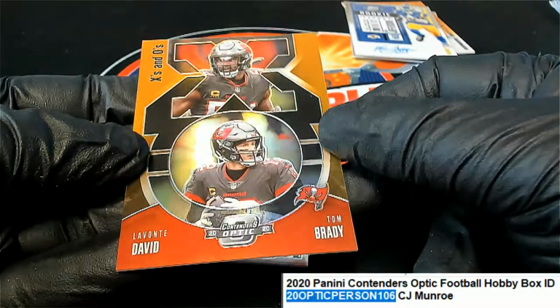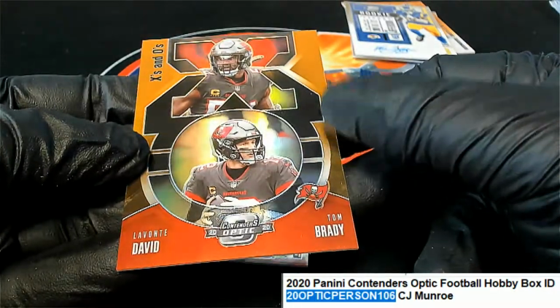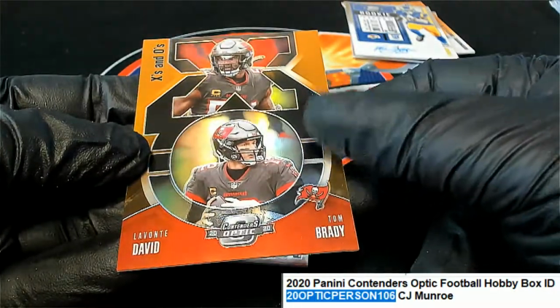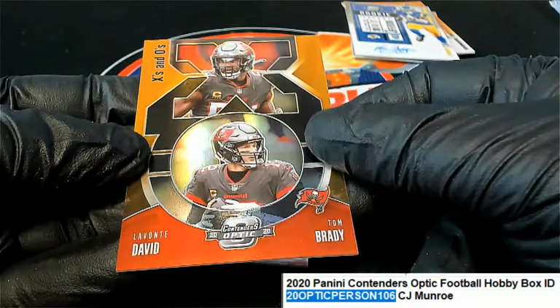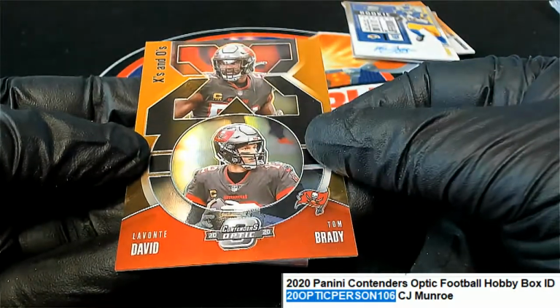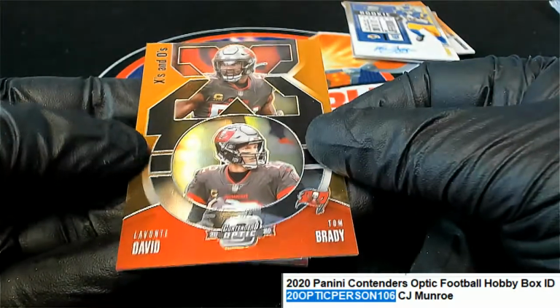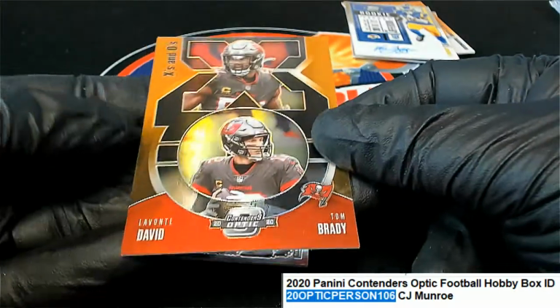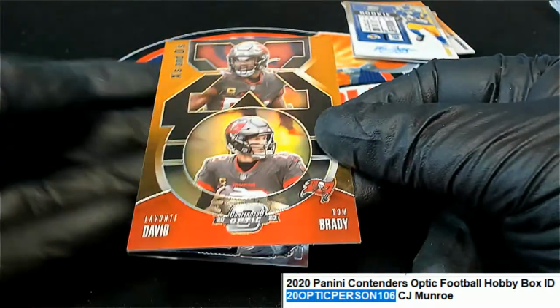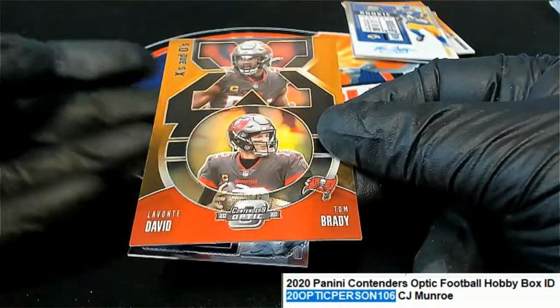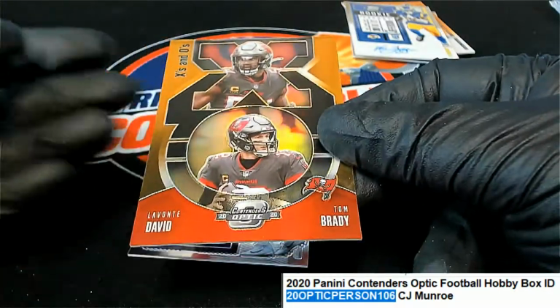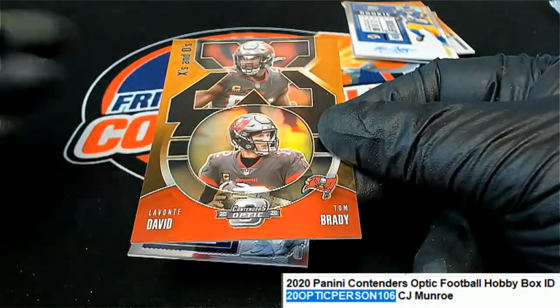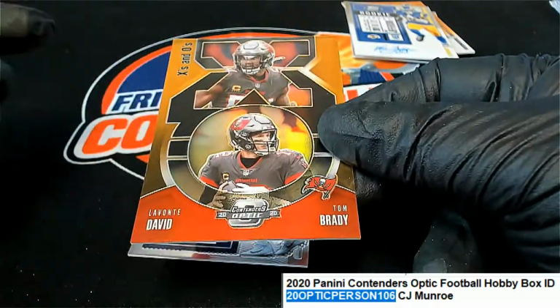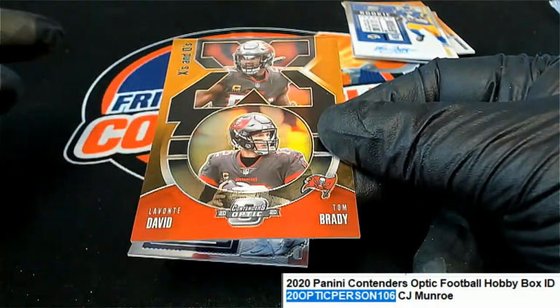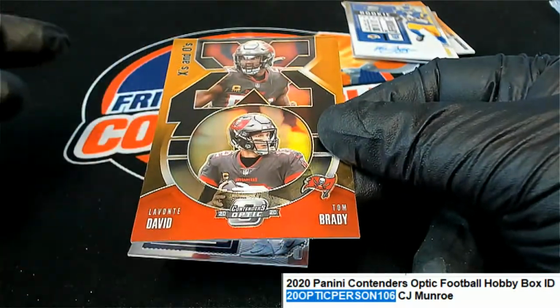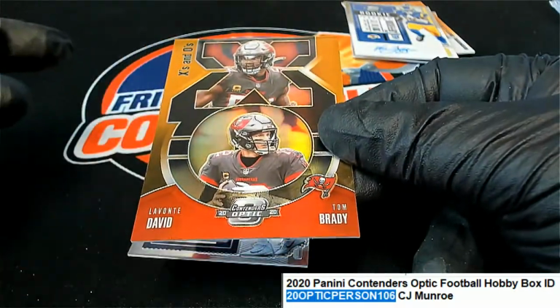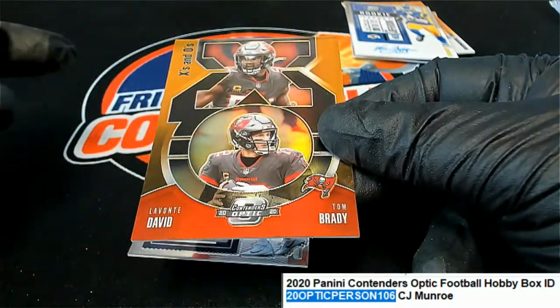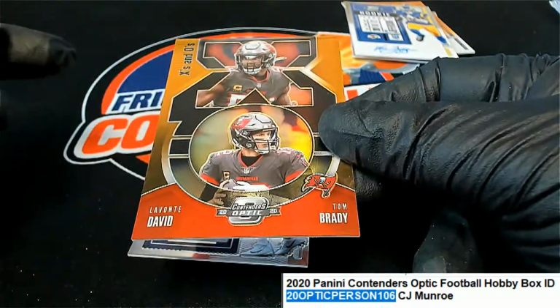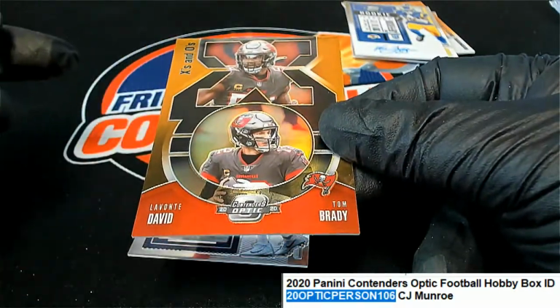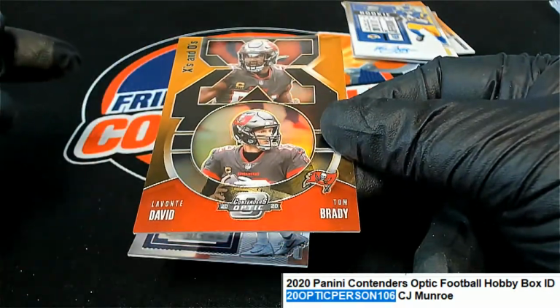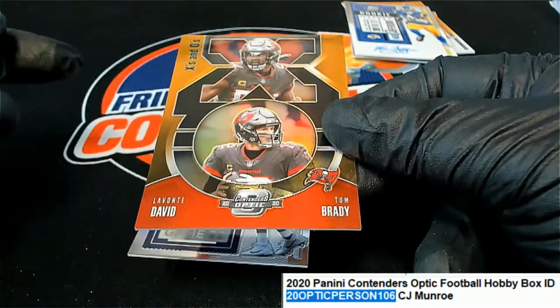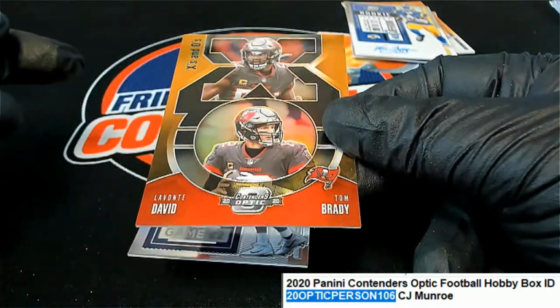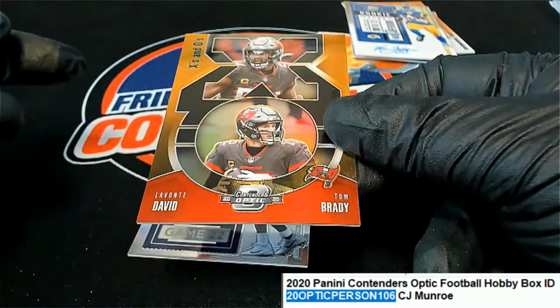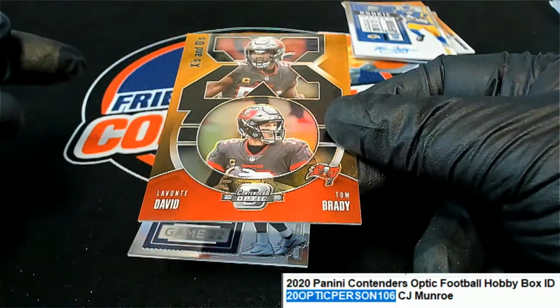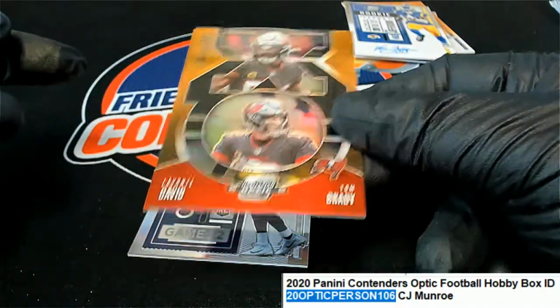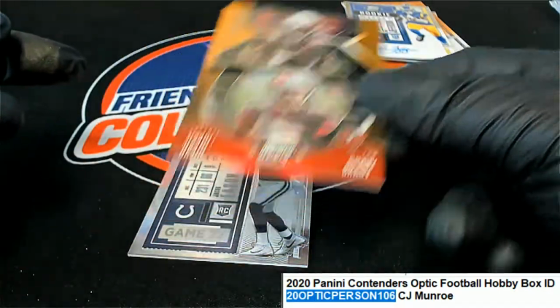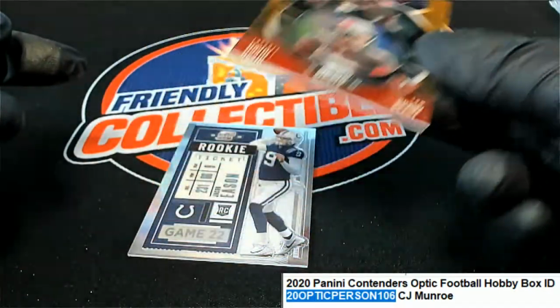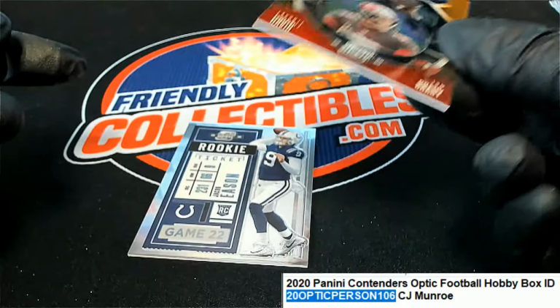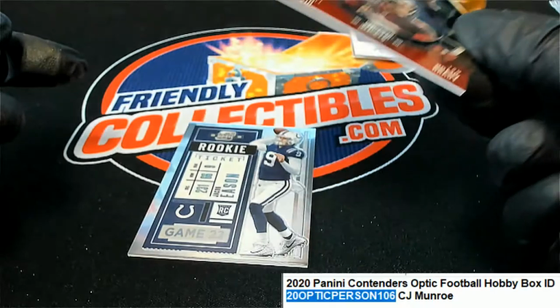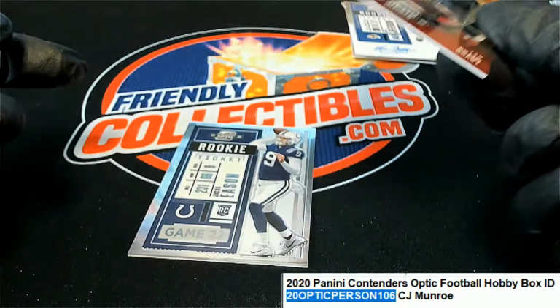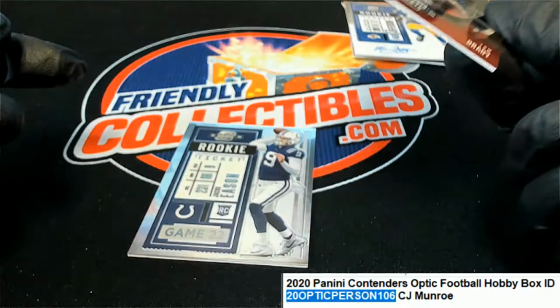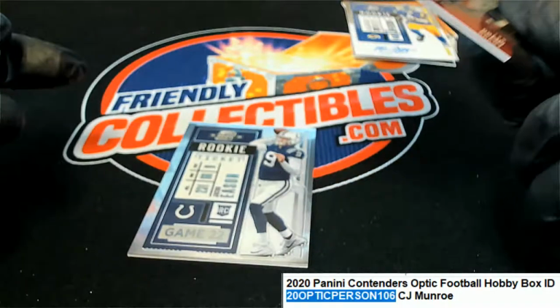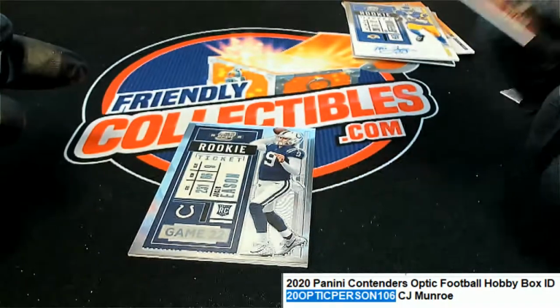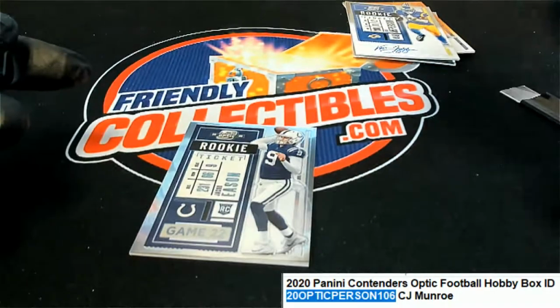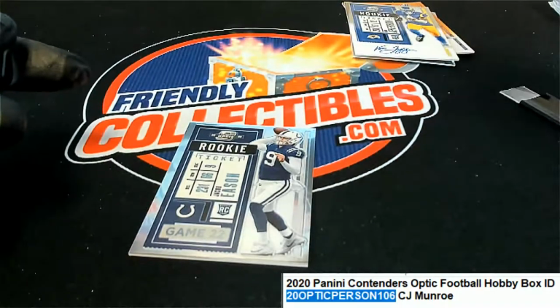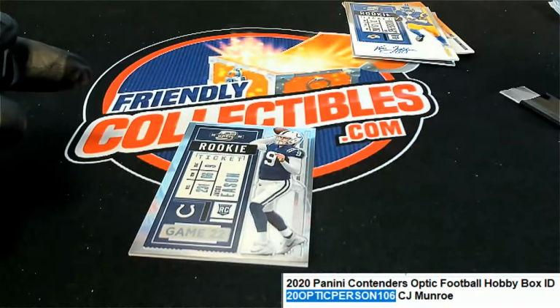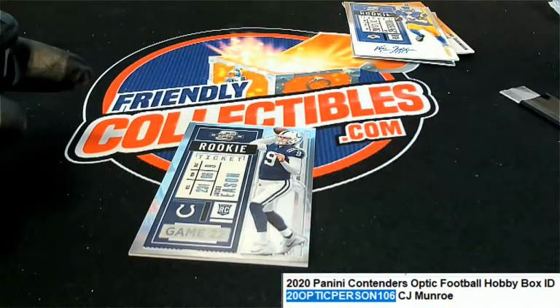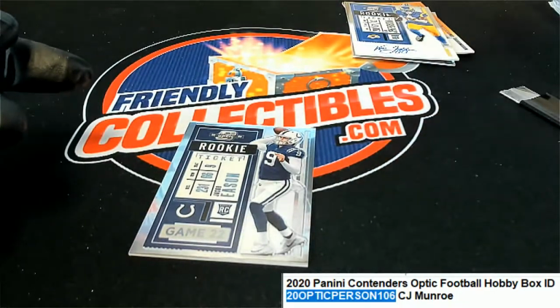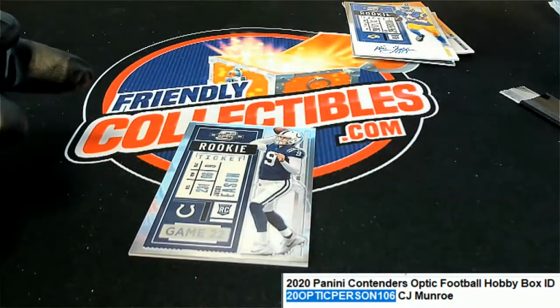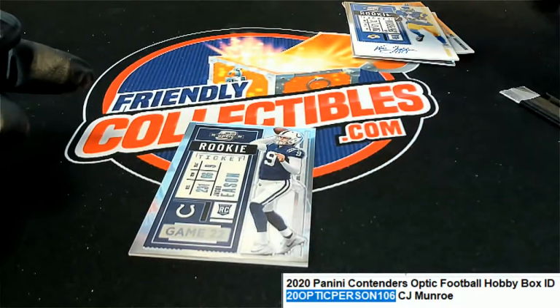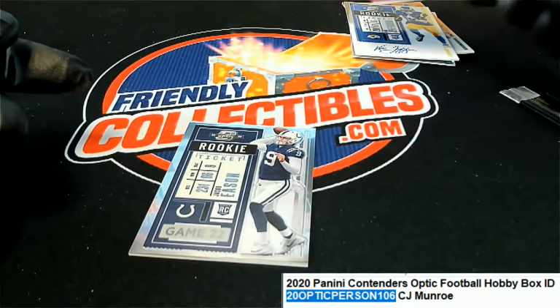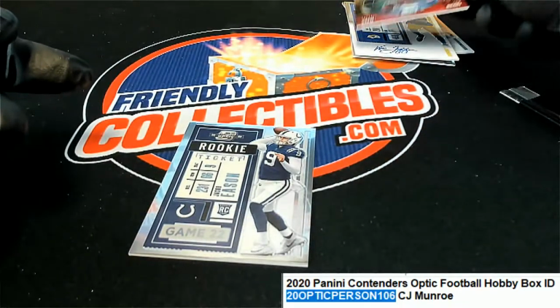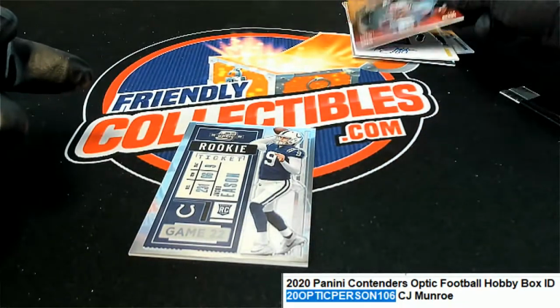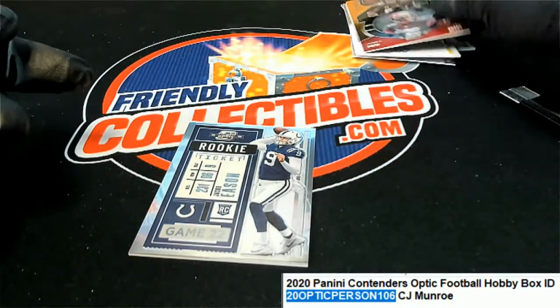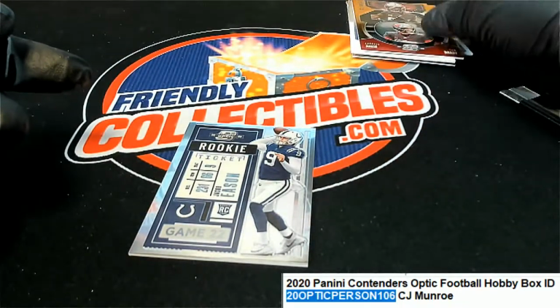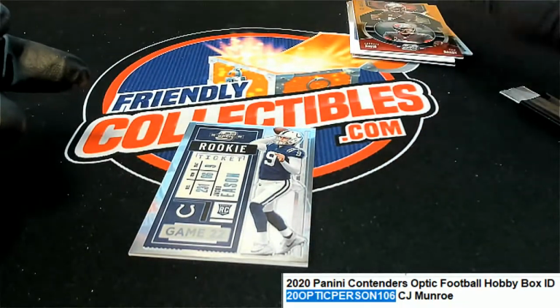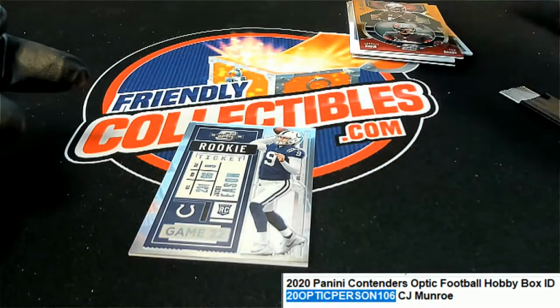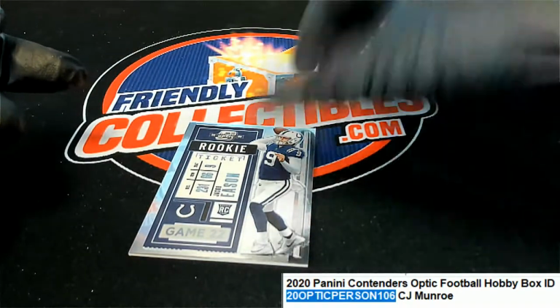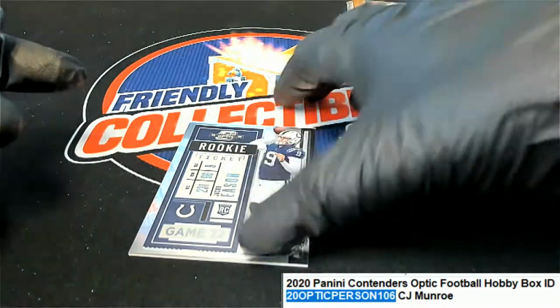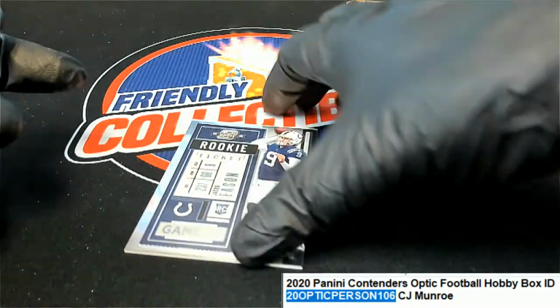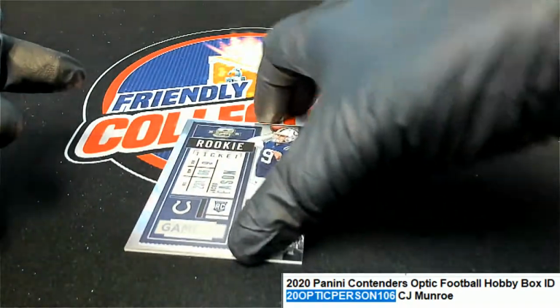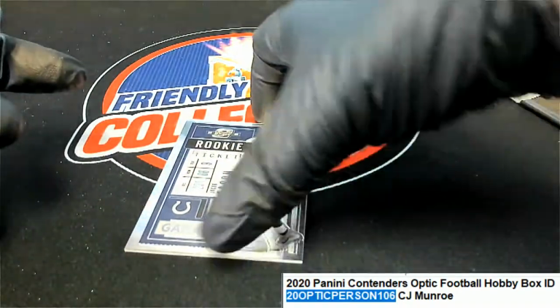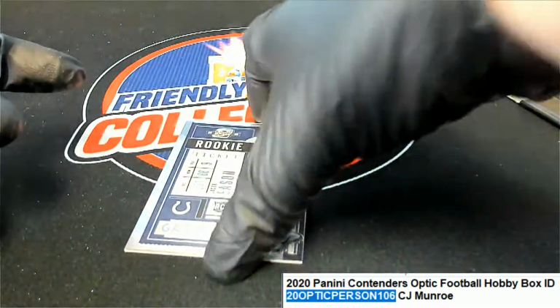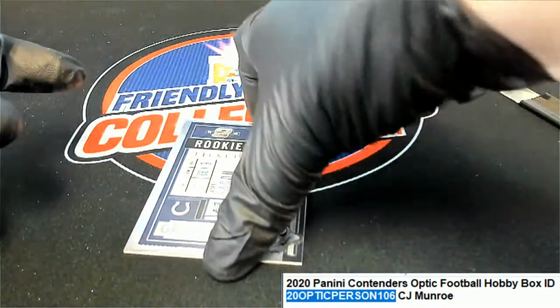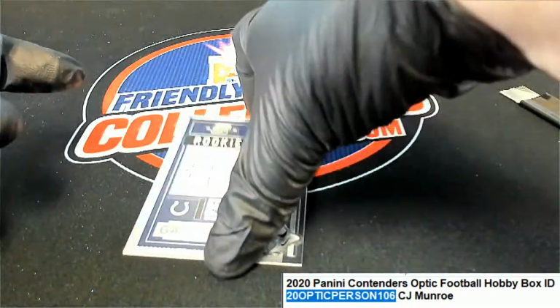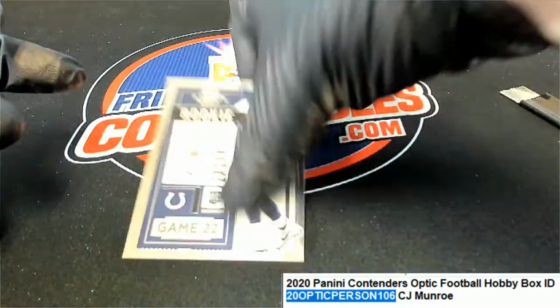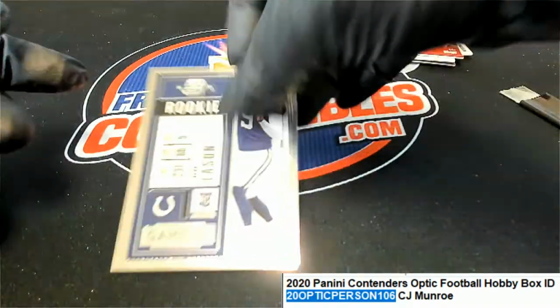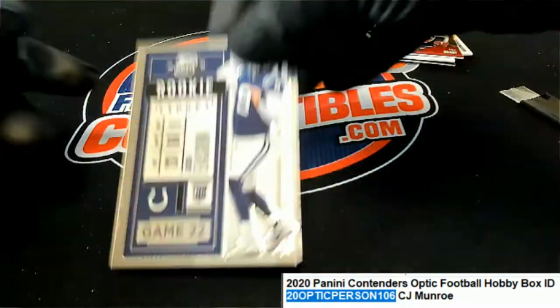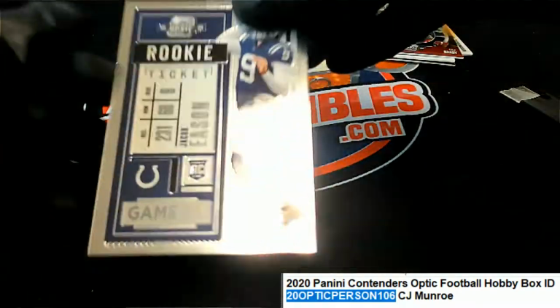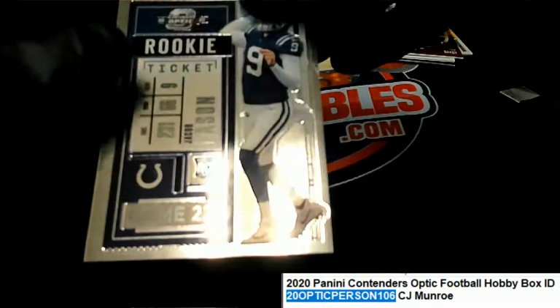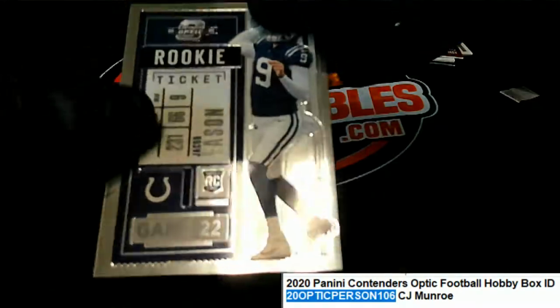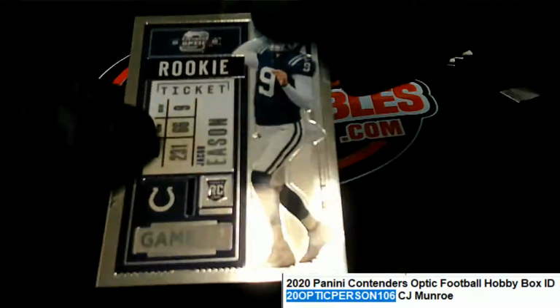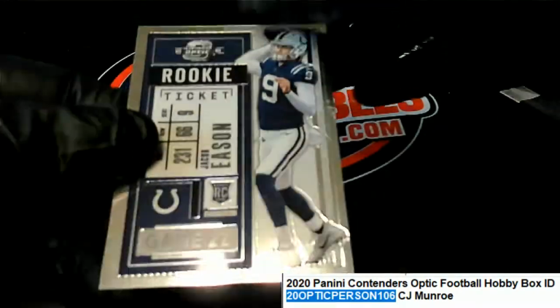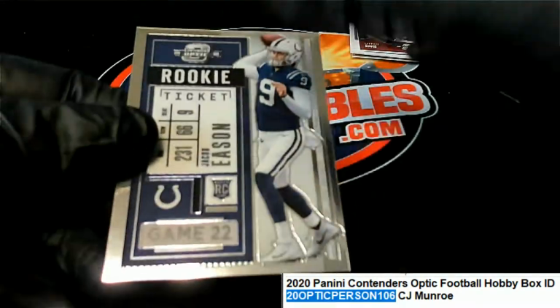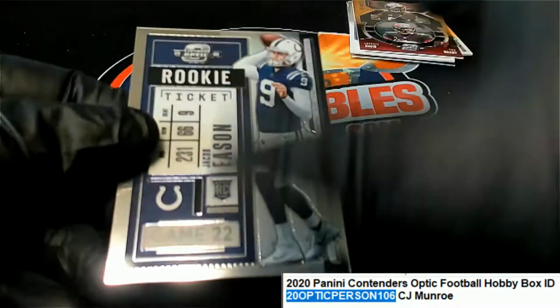And the final thing we have in the break is a Jacob Eason rookie ticket.